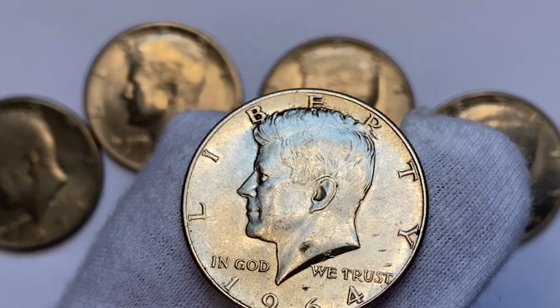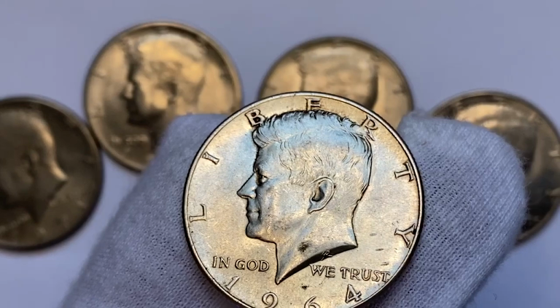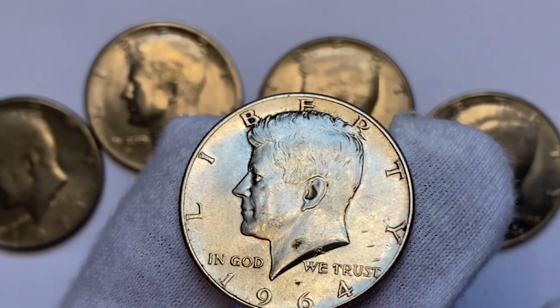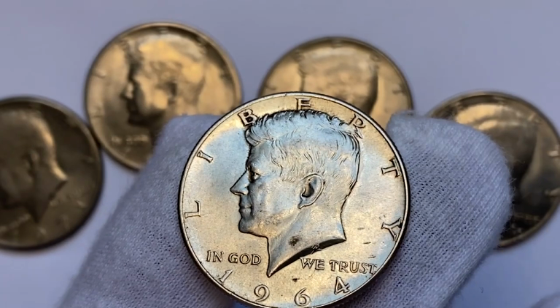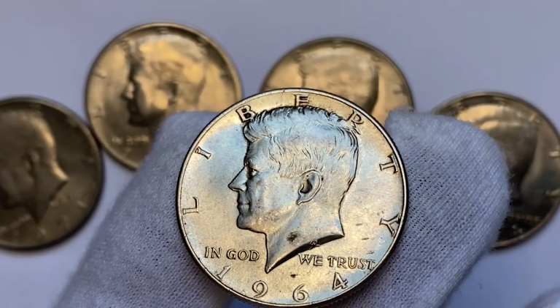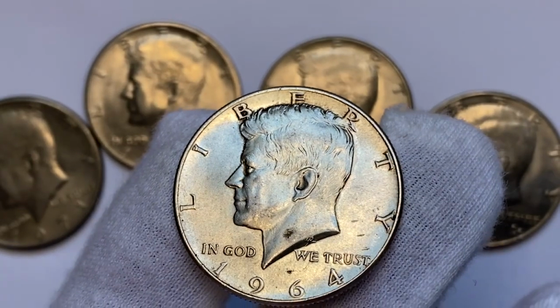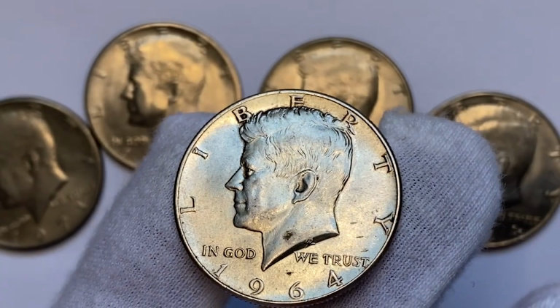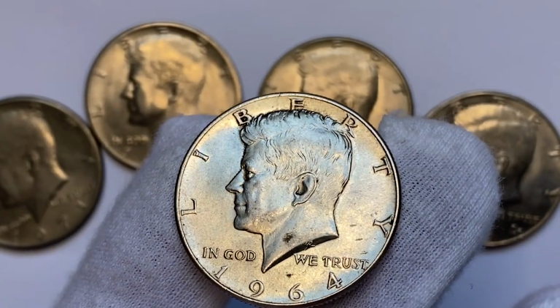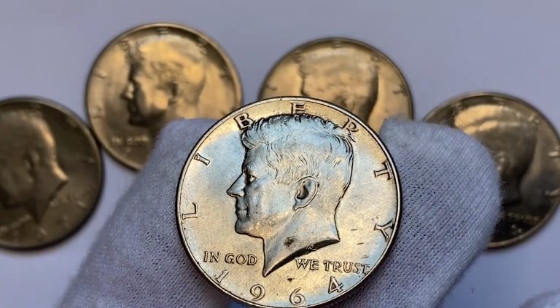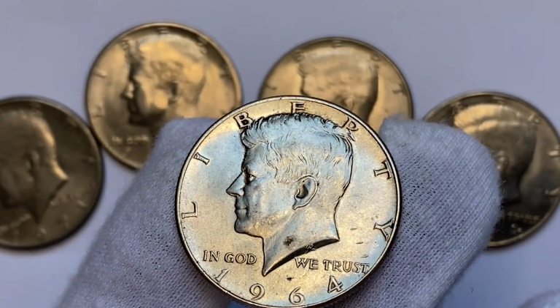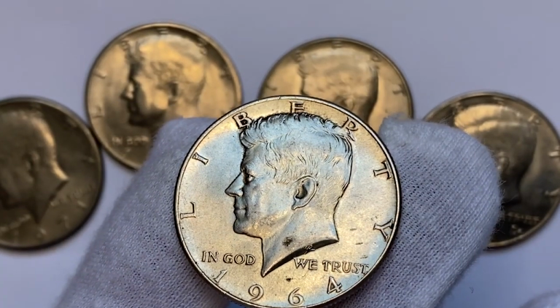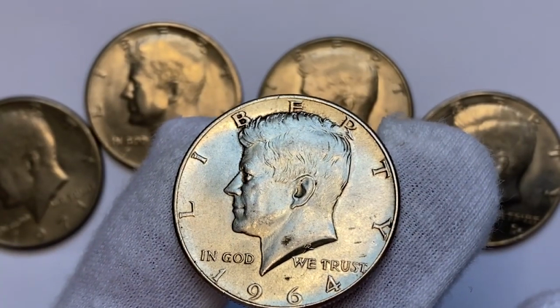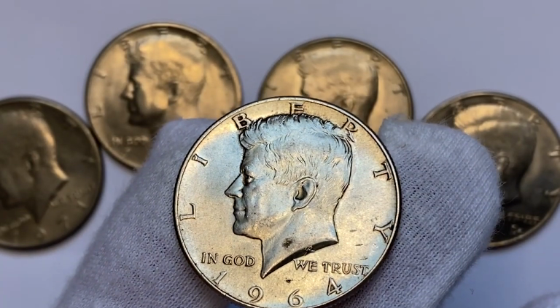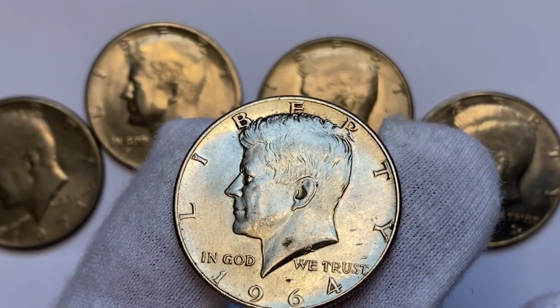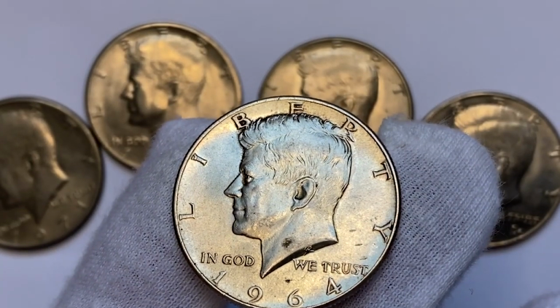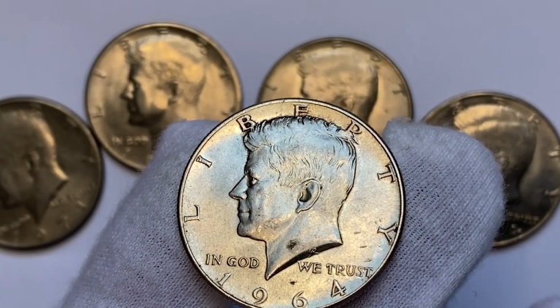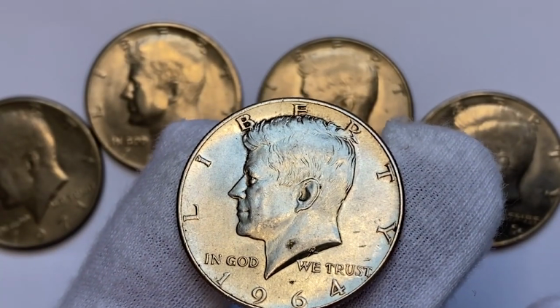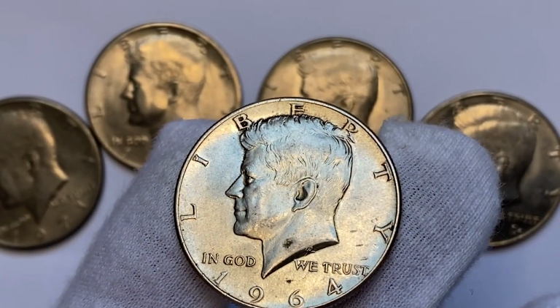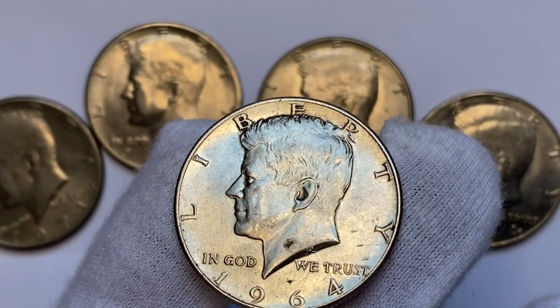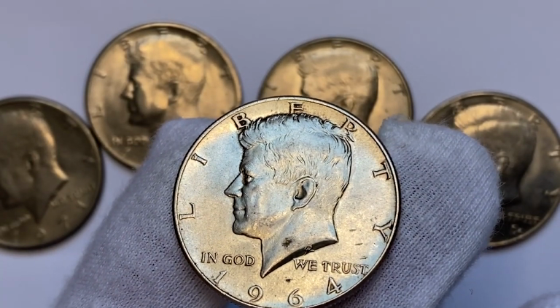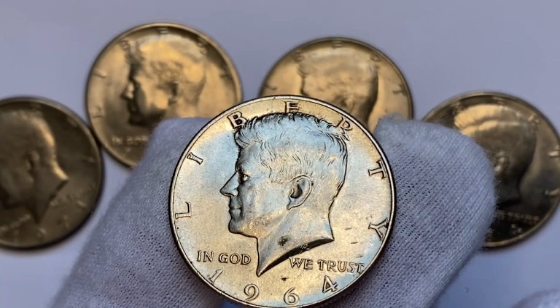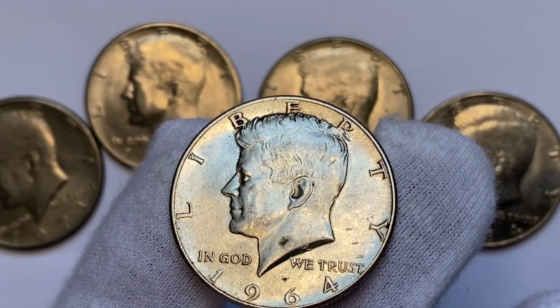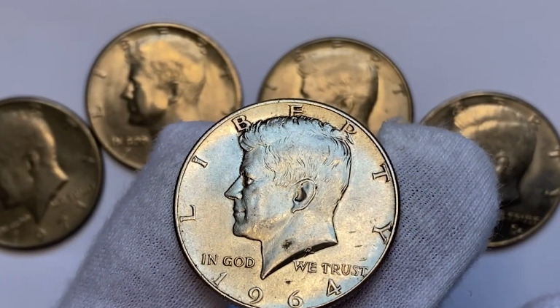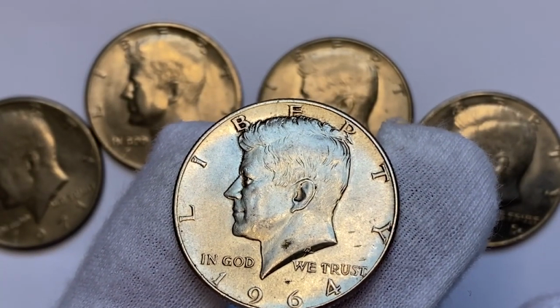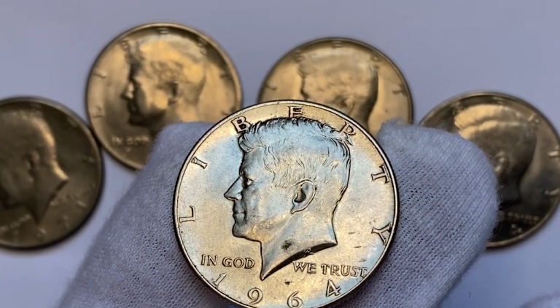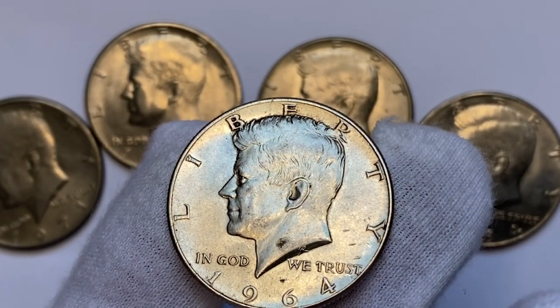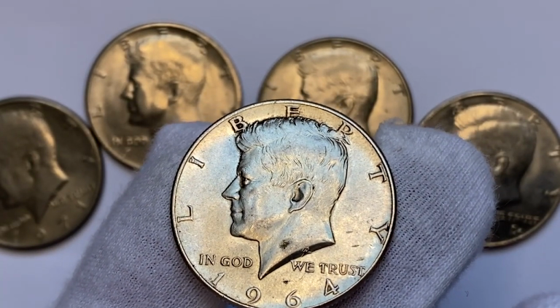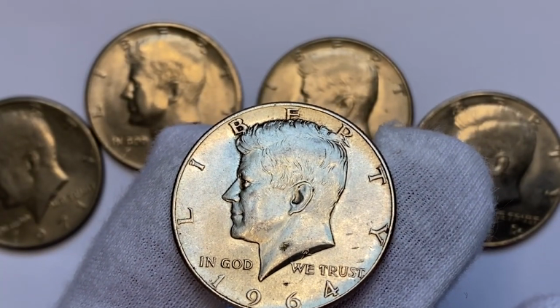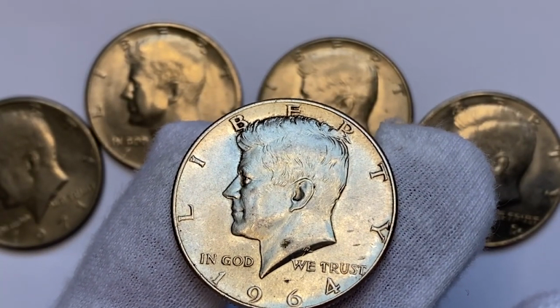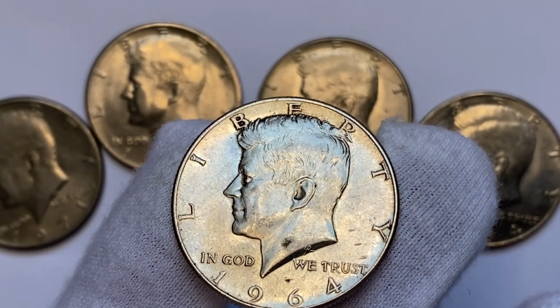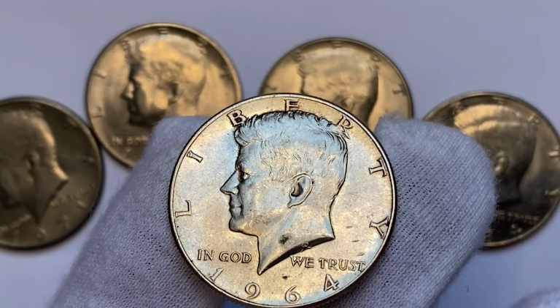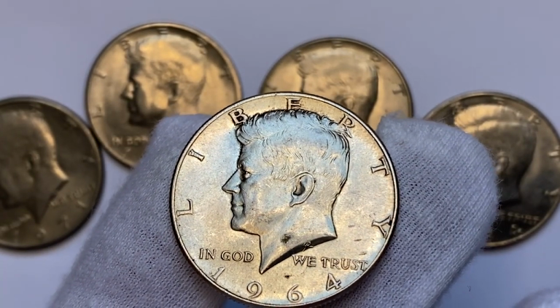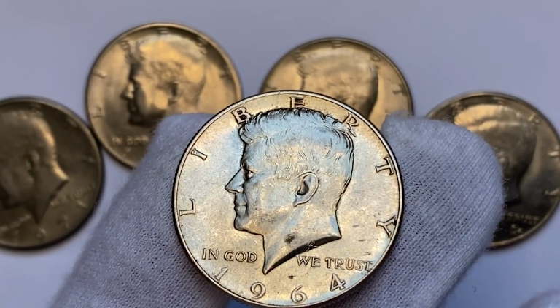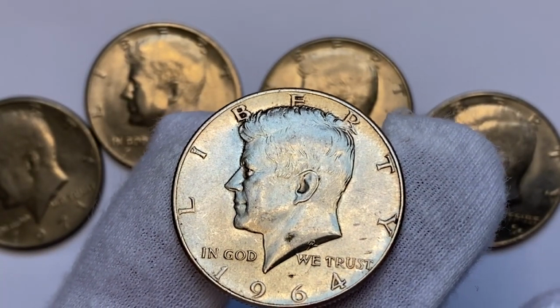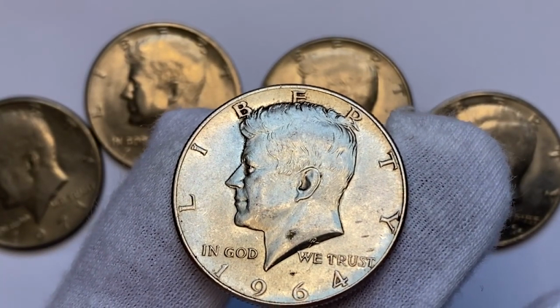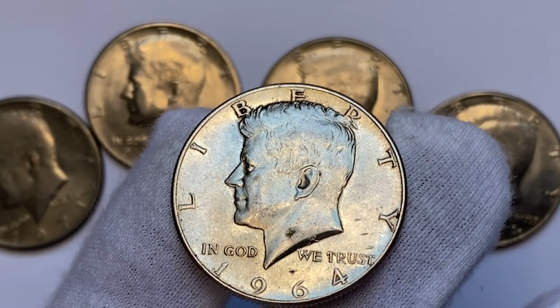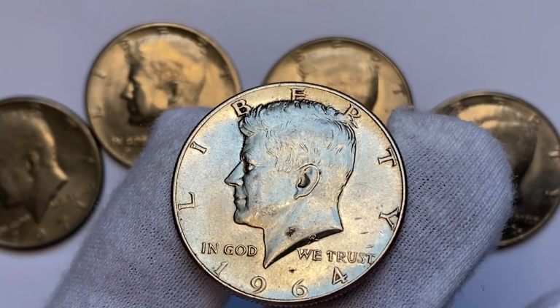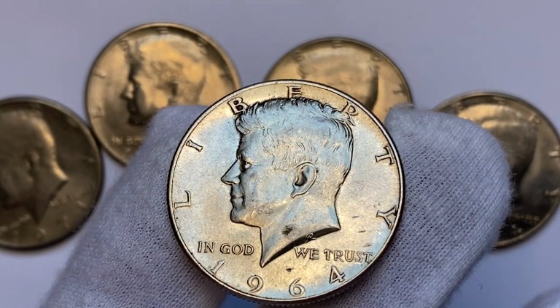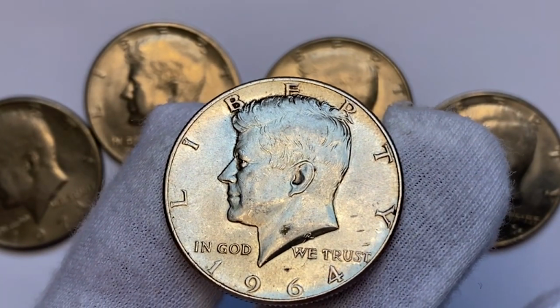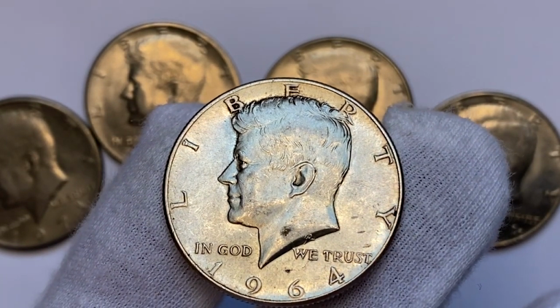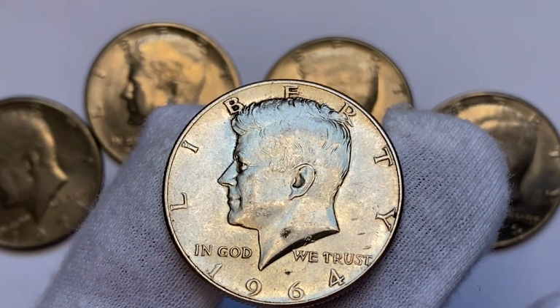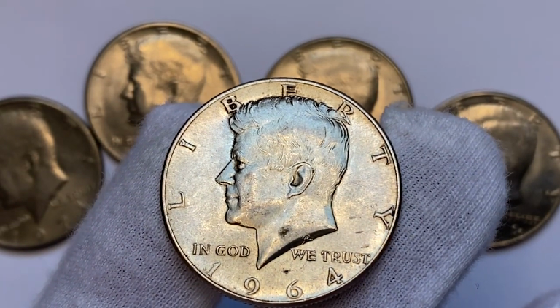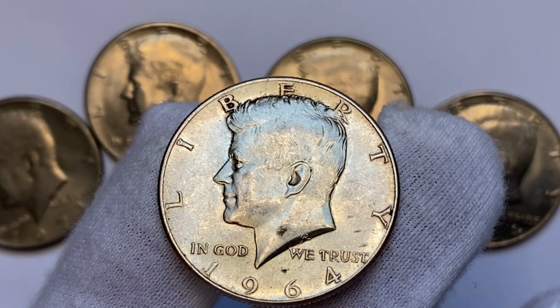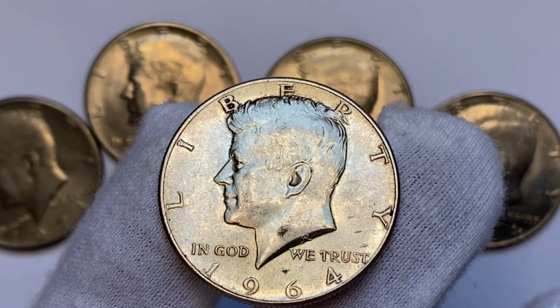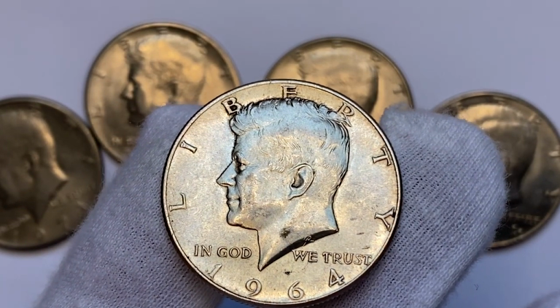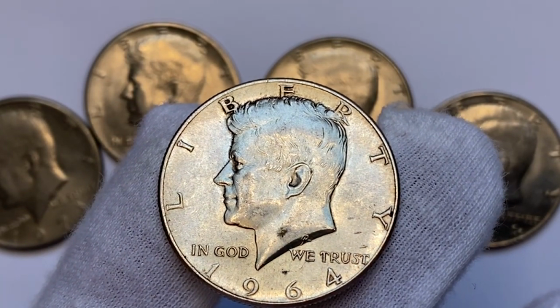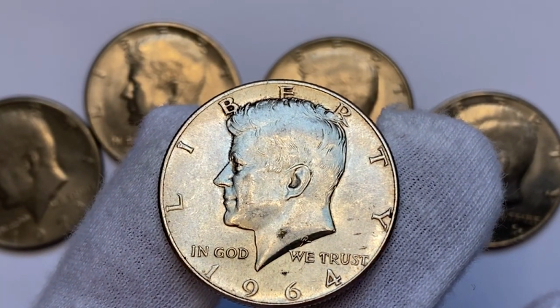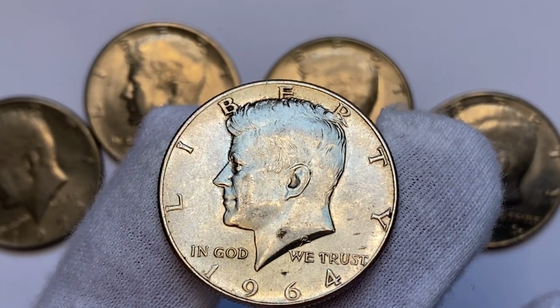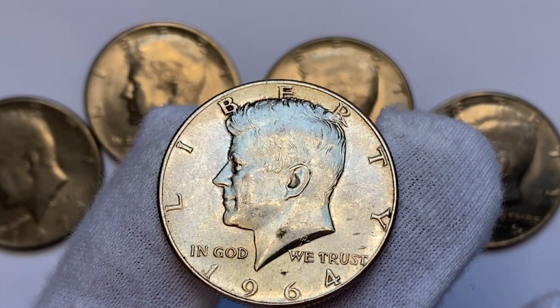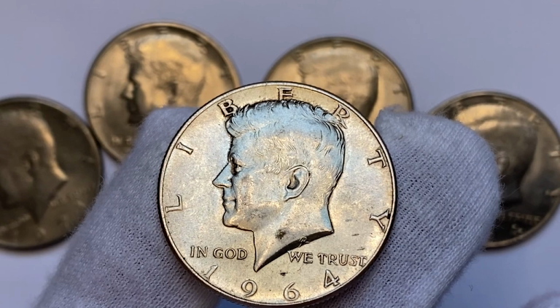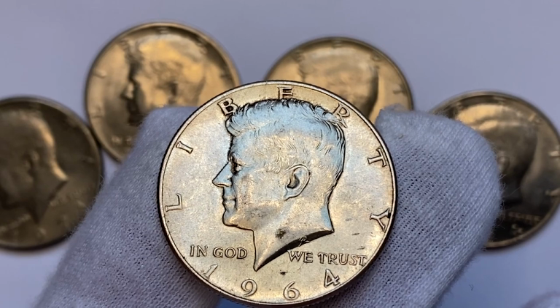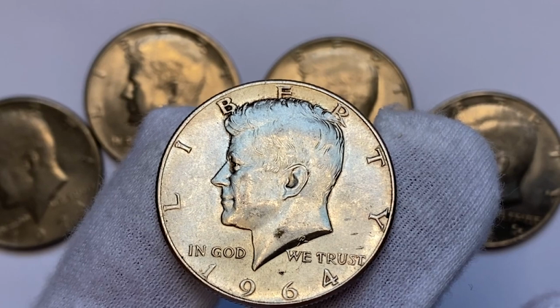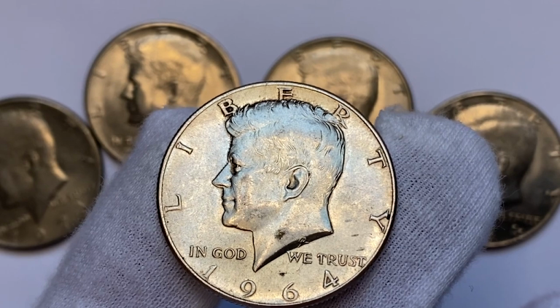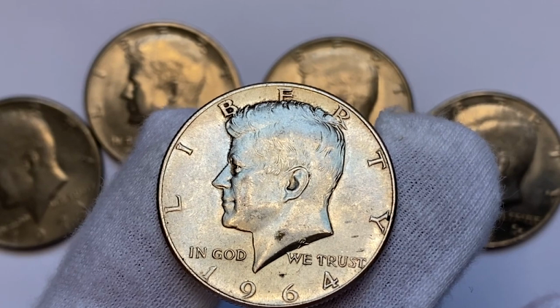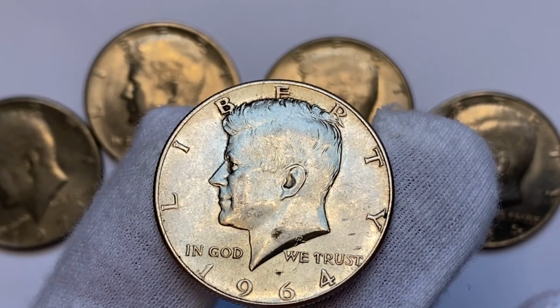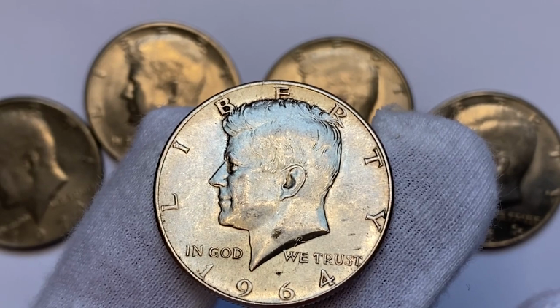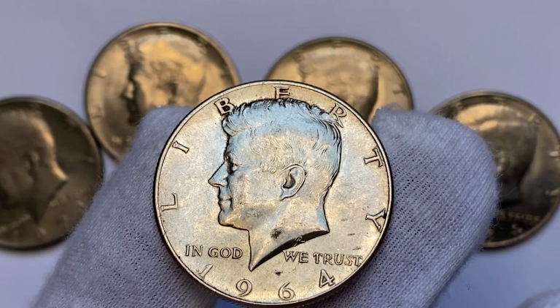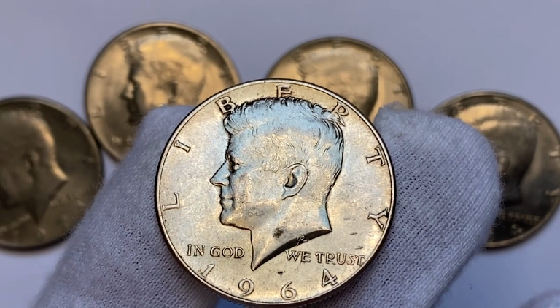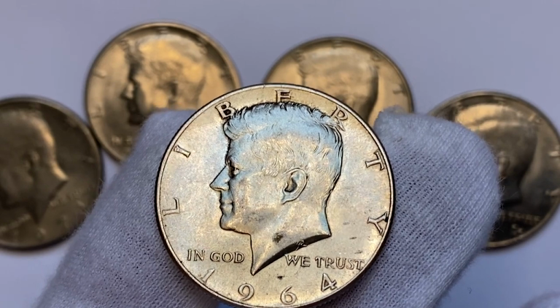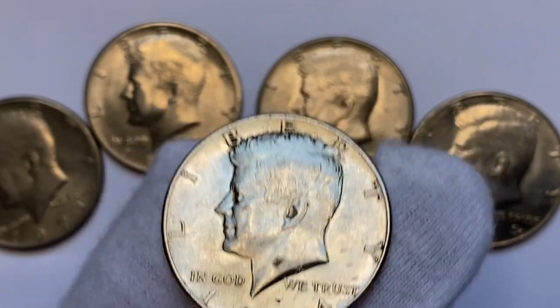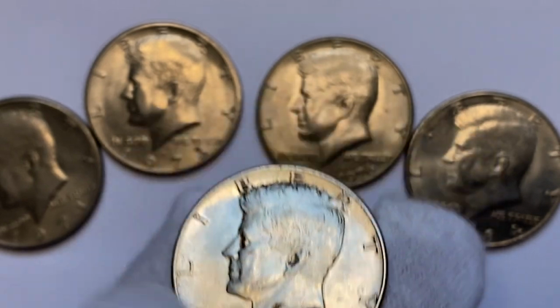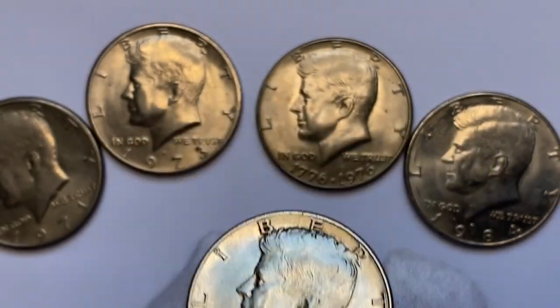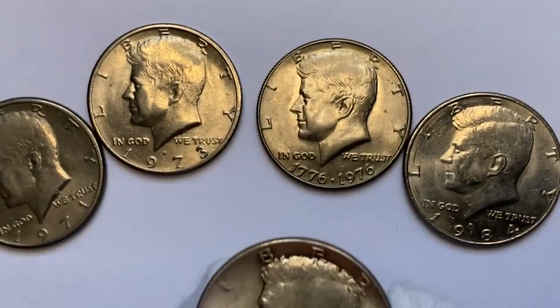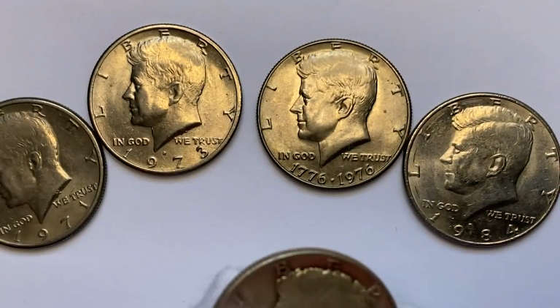Hey everyone, if you have rare US and world coins you want to sell, watch this video till the end and I'll show you where you can post them for sale.